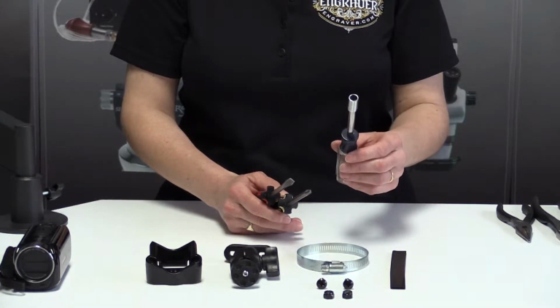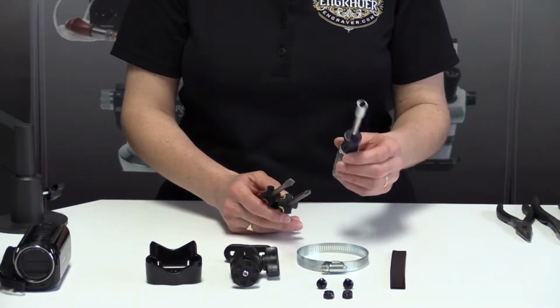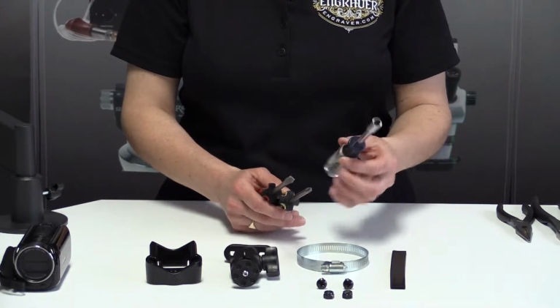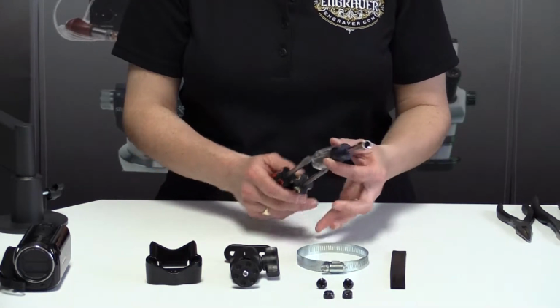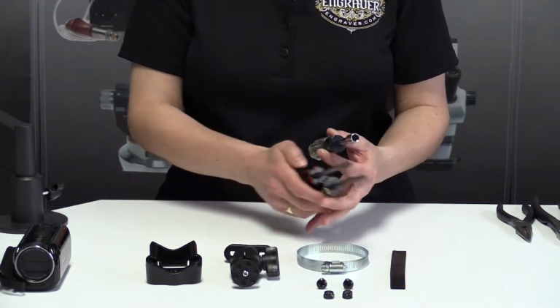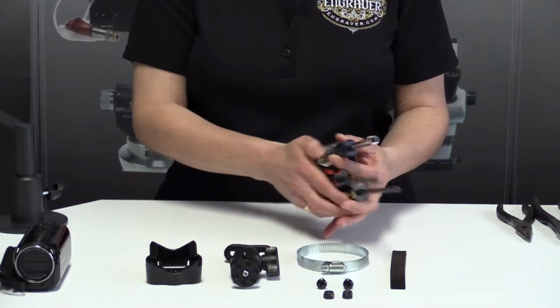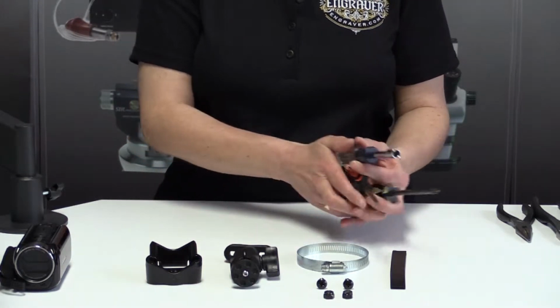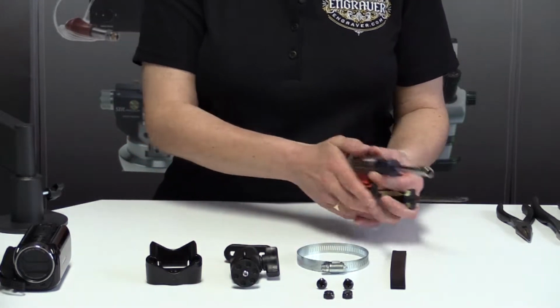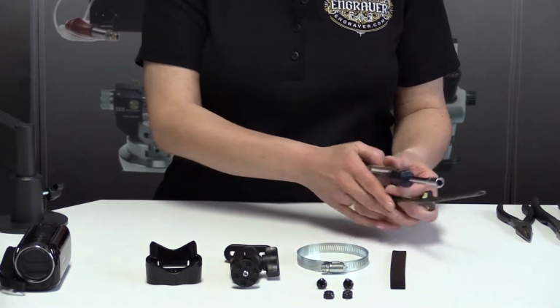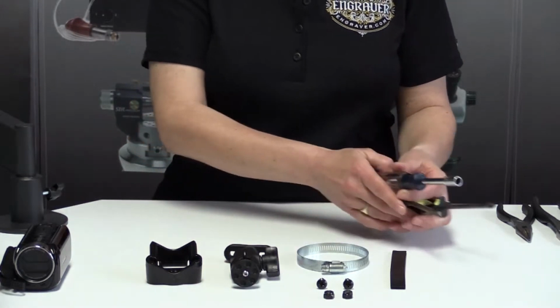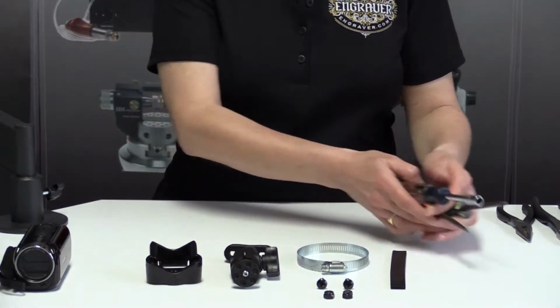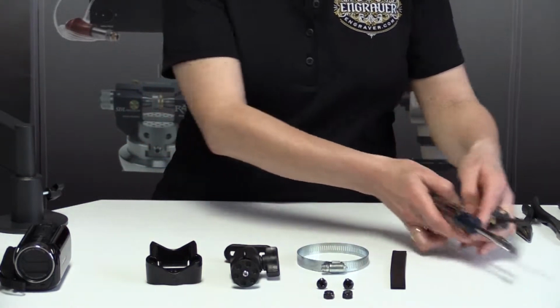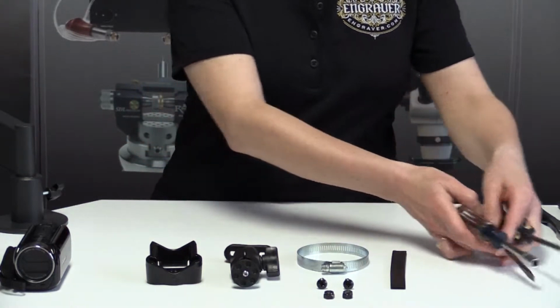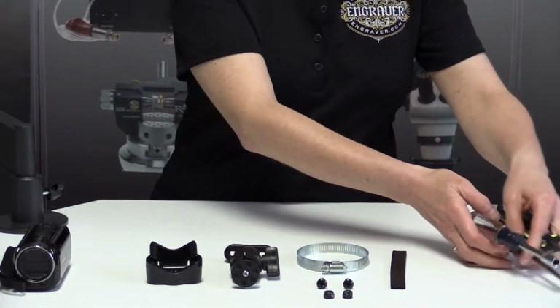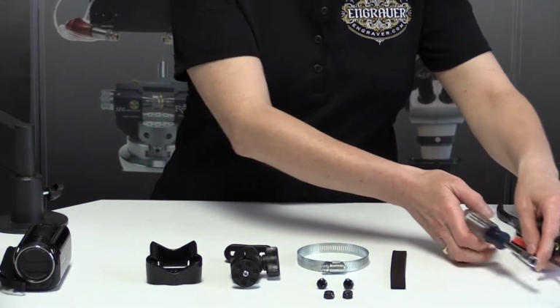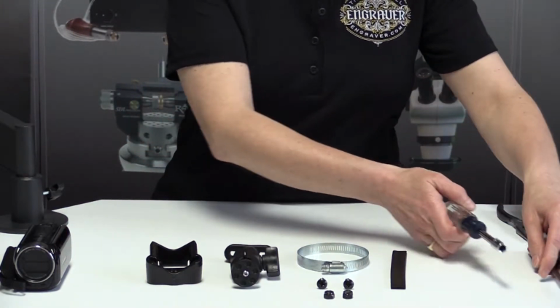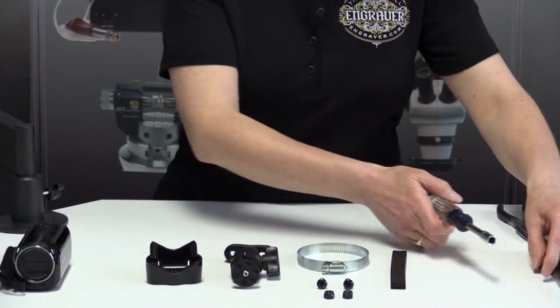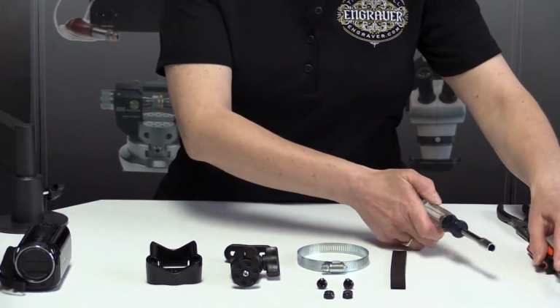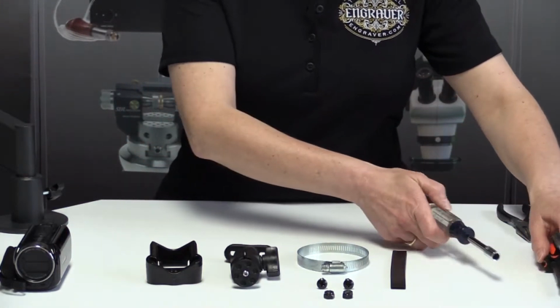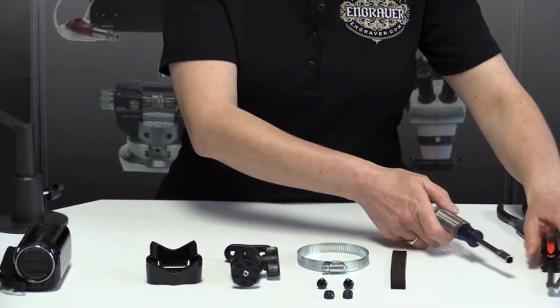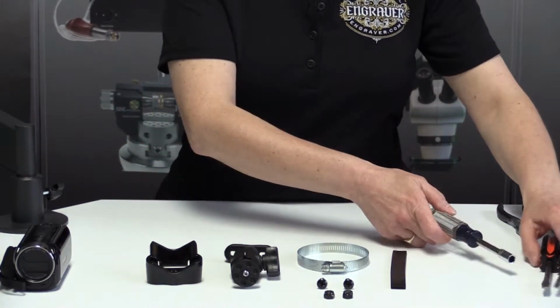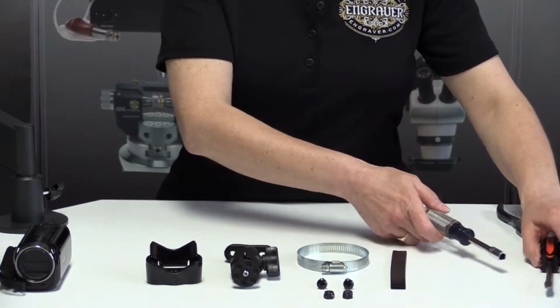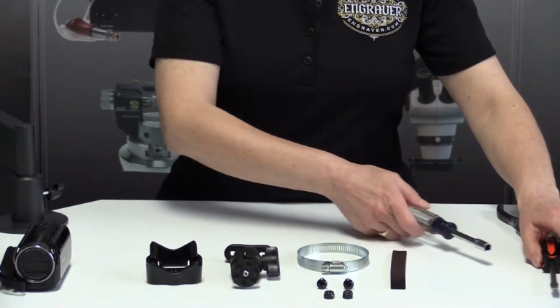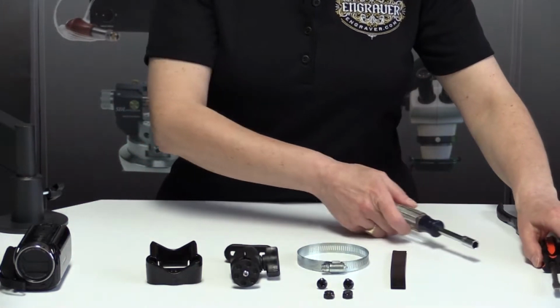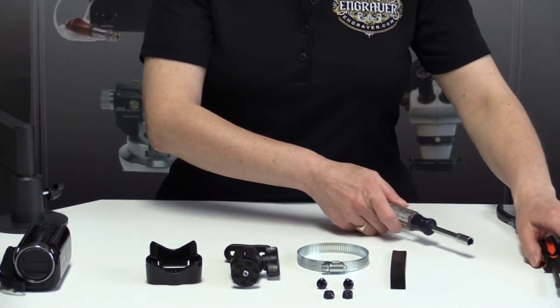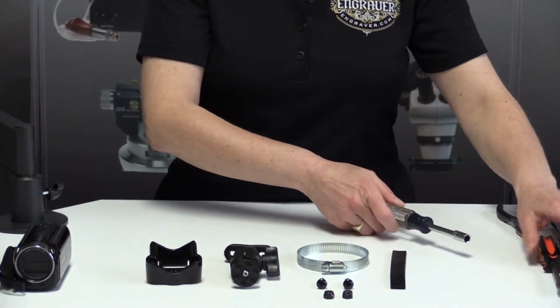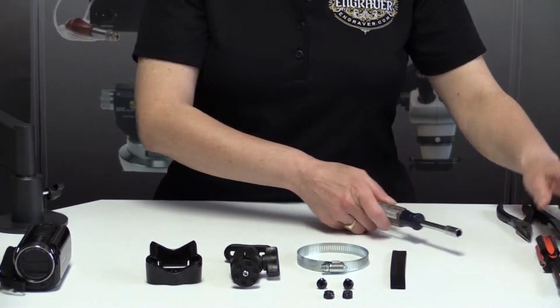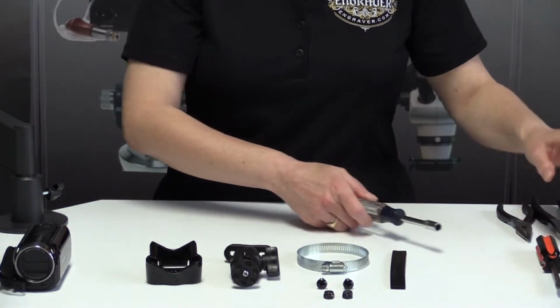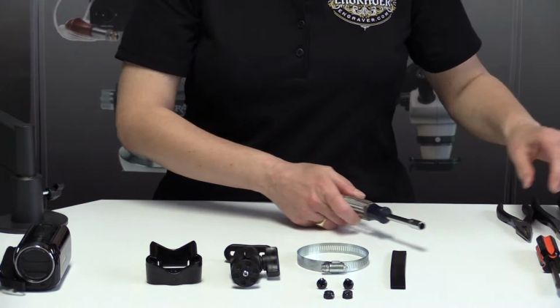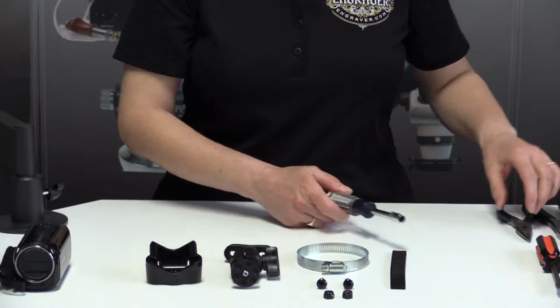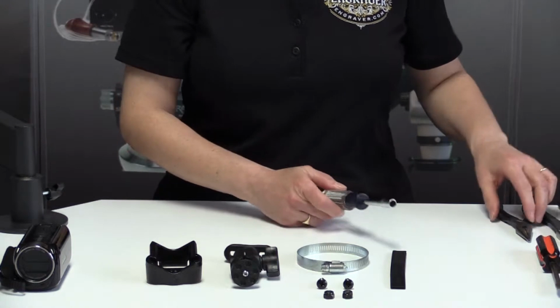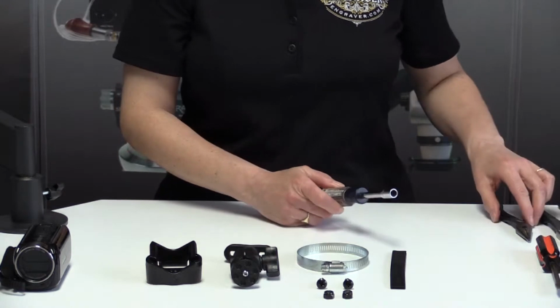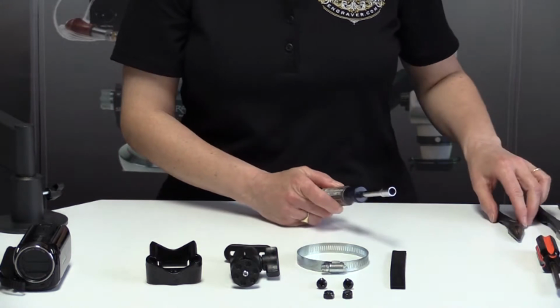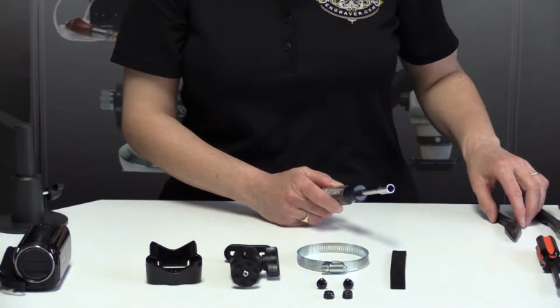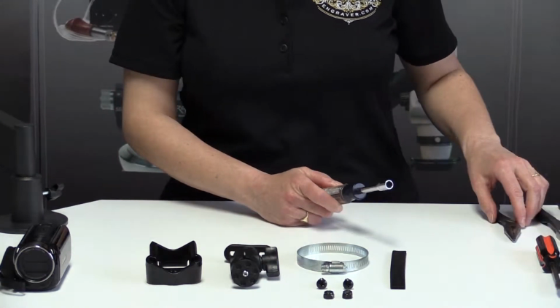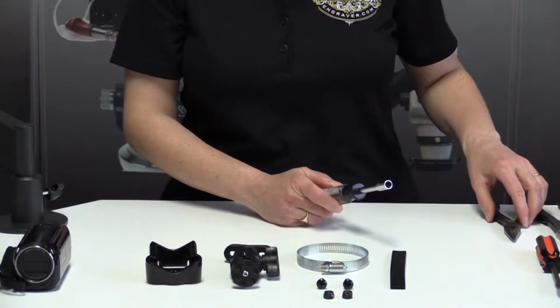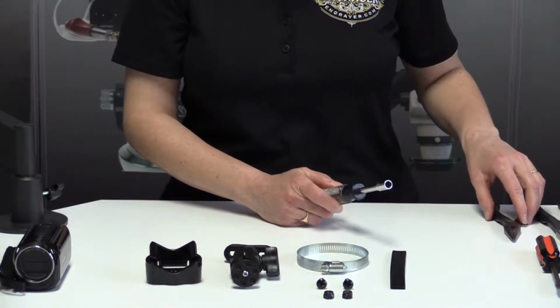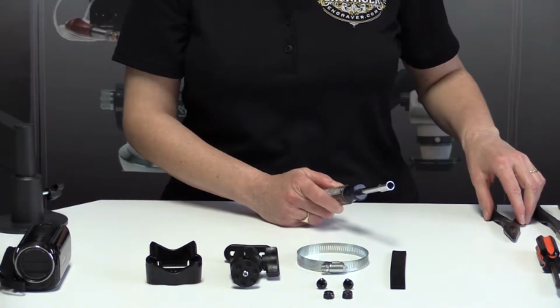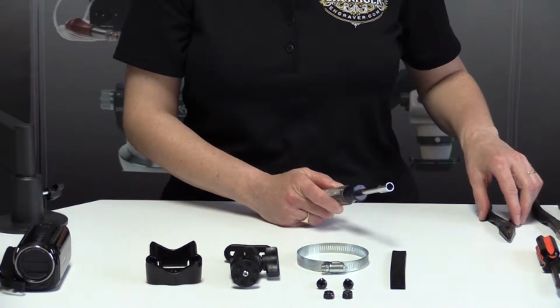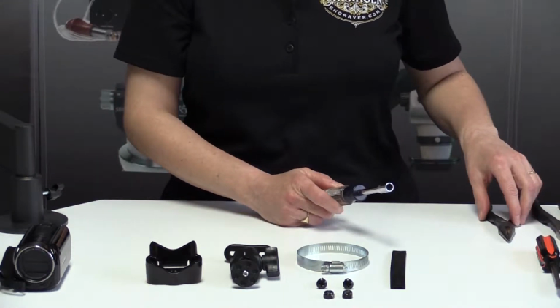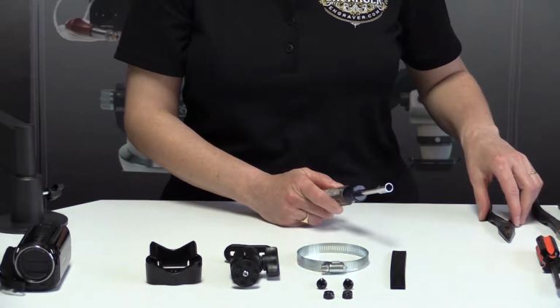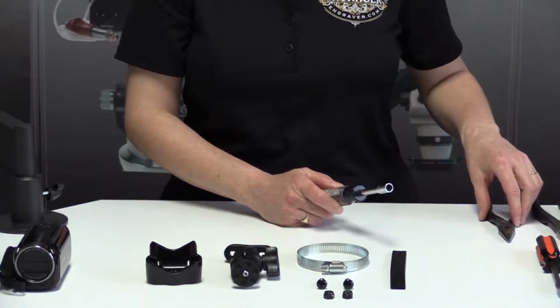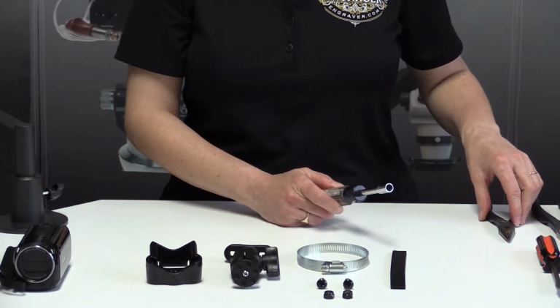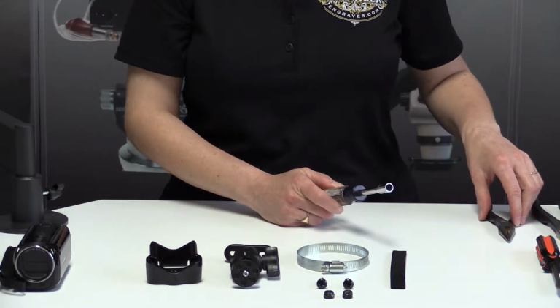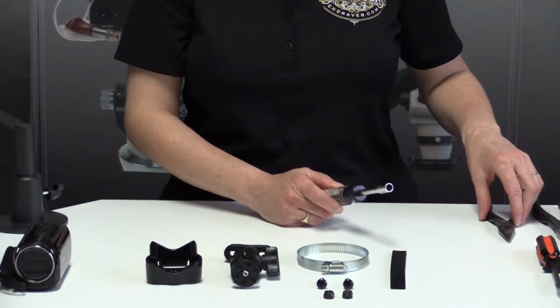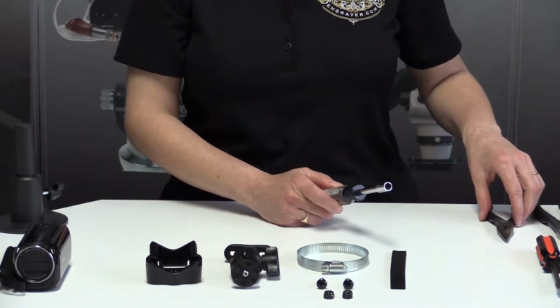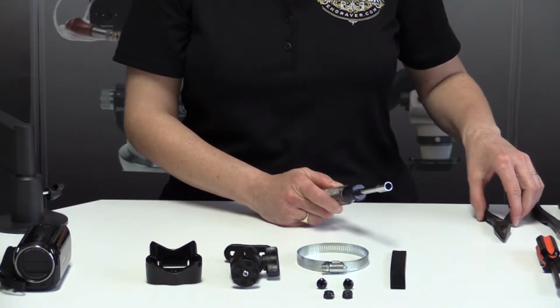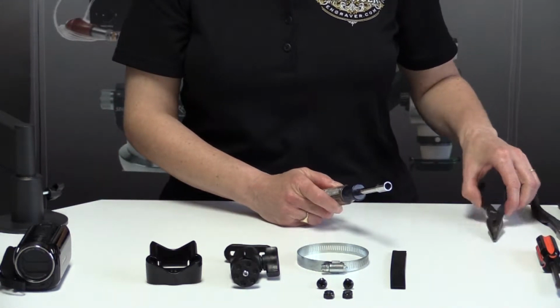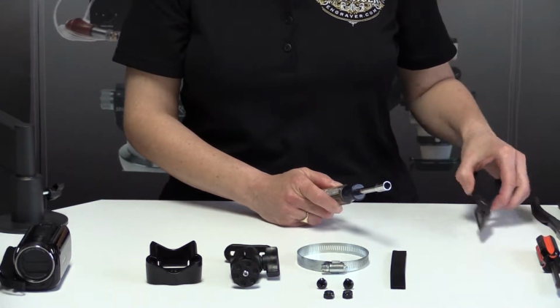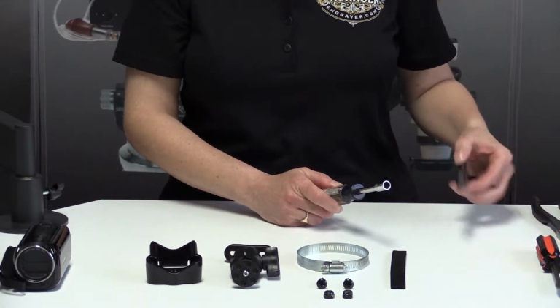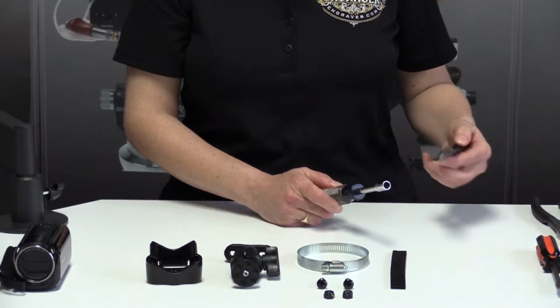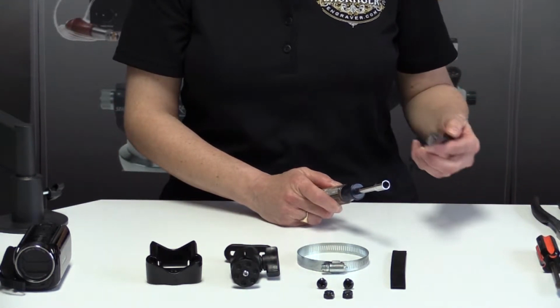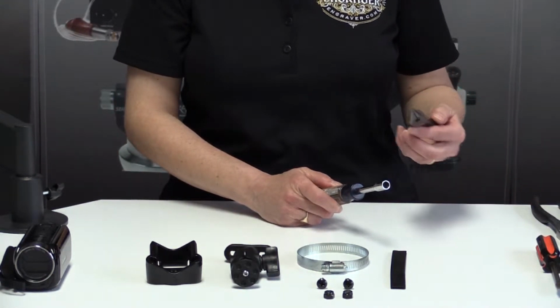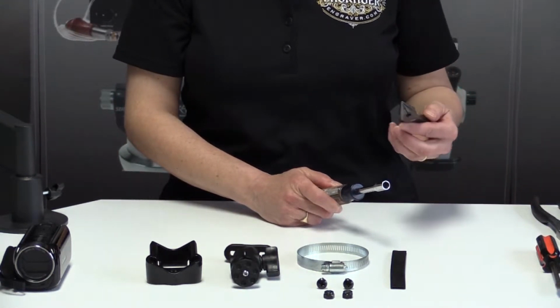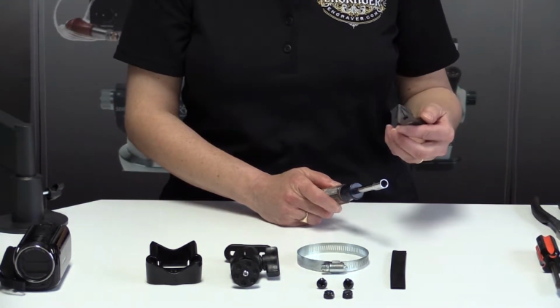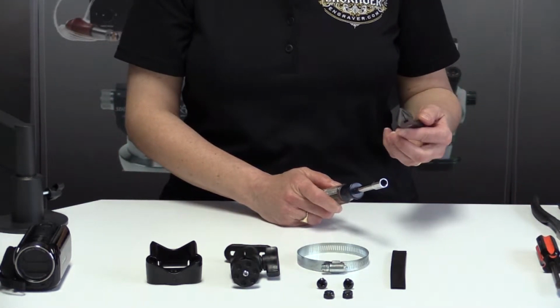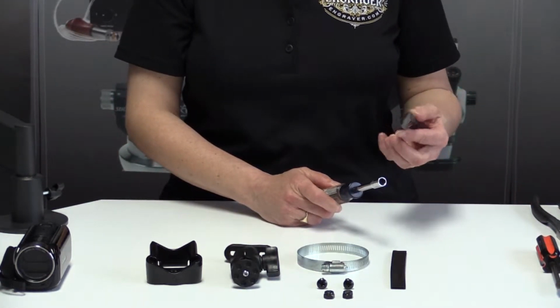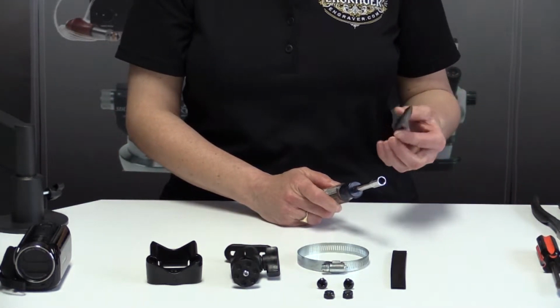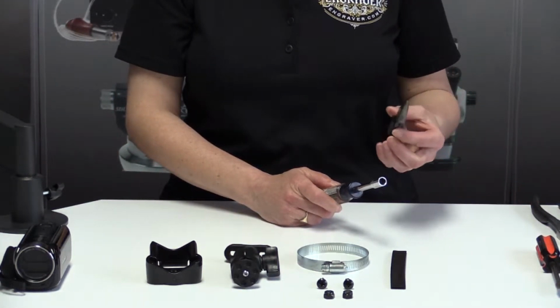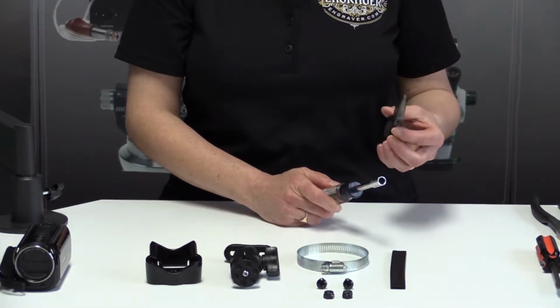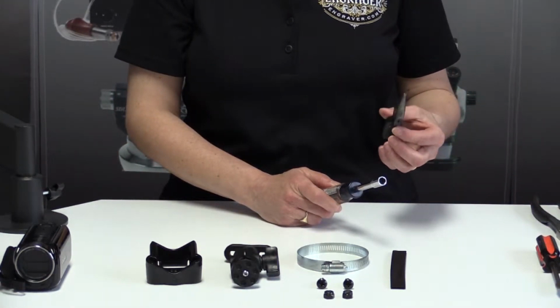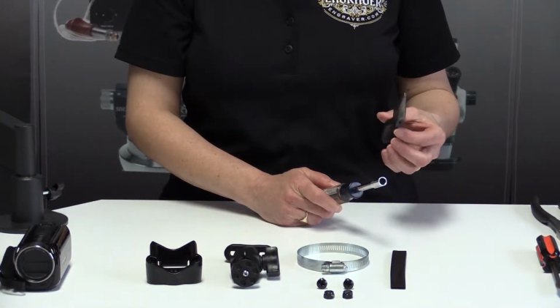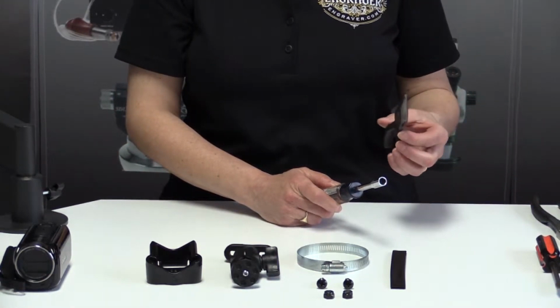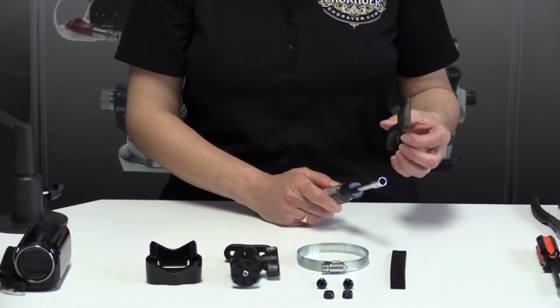Tools that are very helpful in putting this together are a regular screwdriver, a Phillips screwdriver, and a 5/16 socket wrench. Another tool that helps in the assembly is a pair of needle nose pliers.